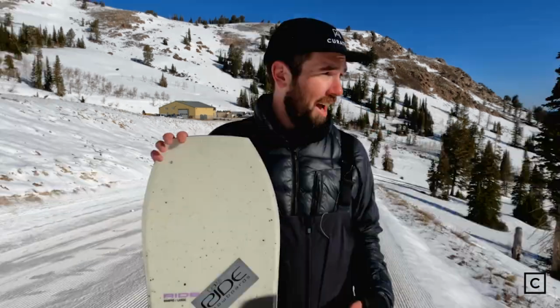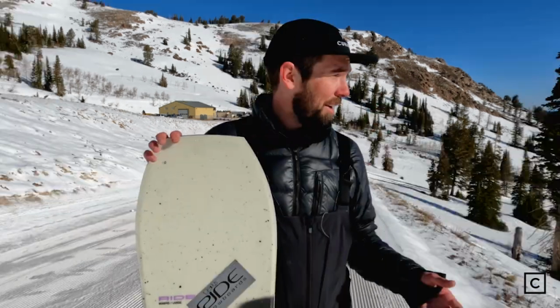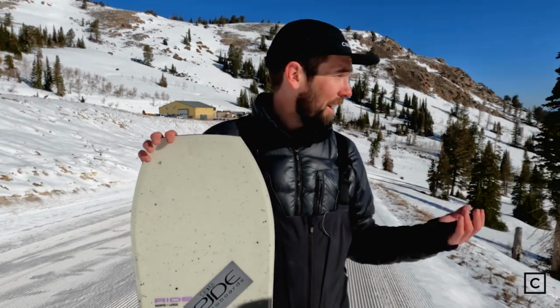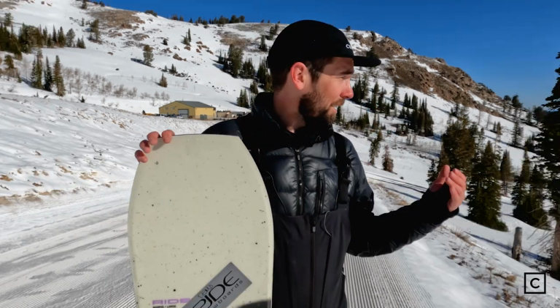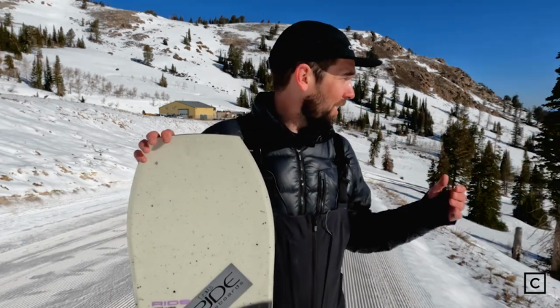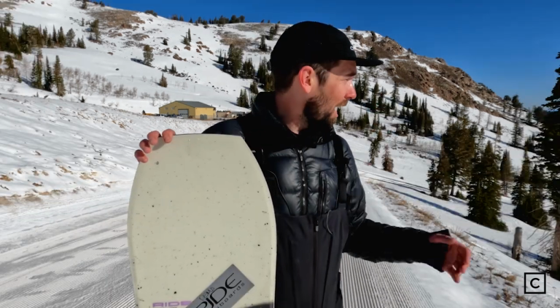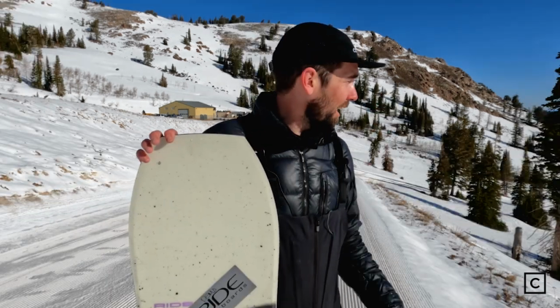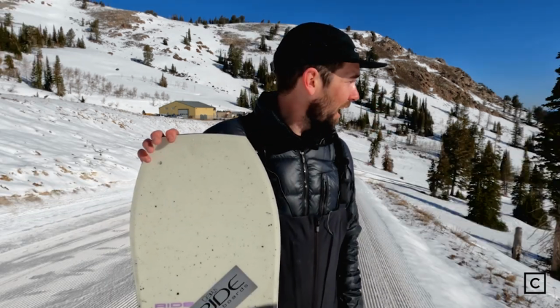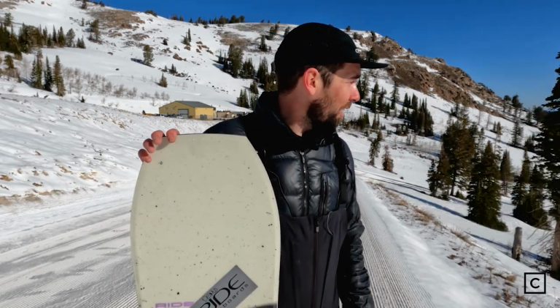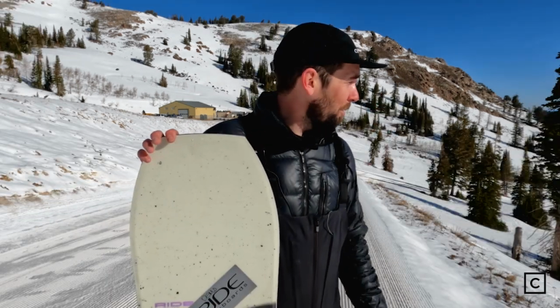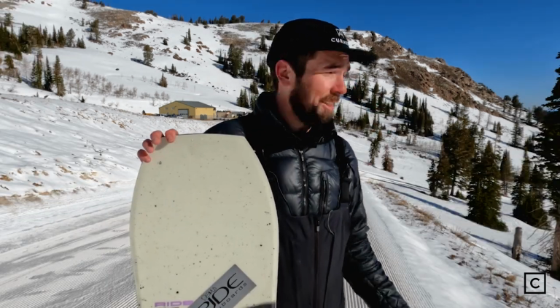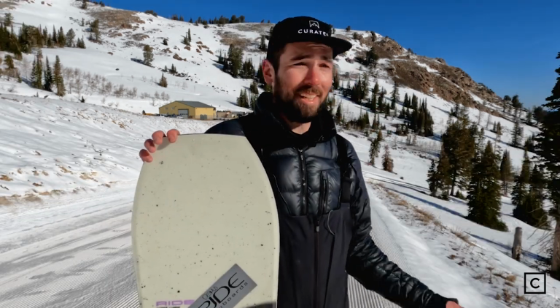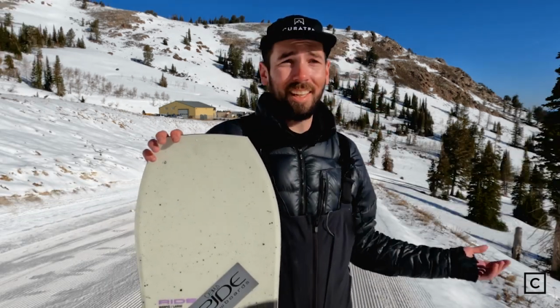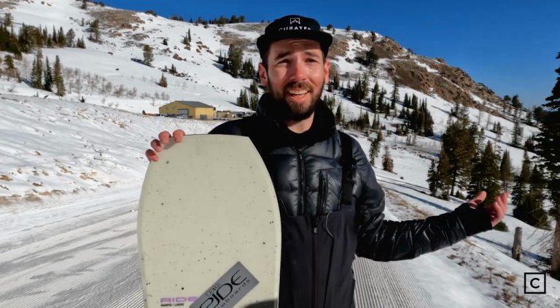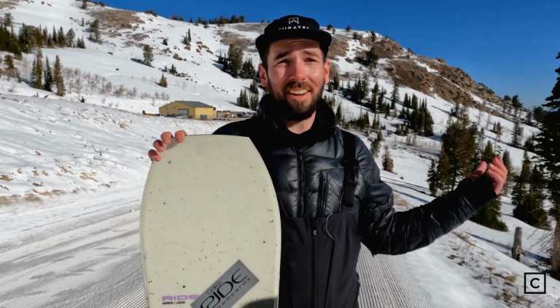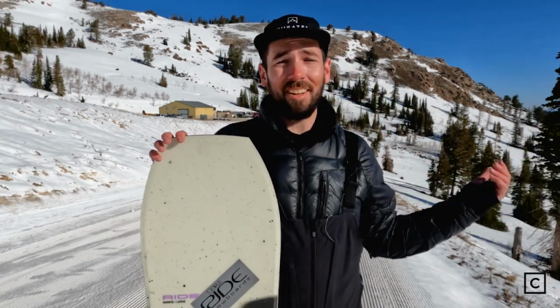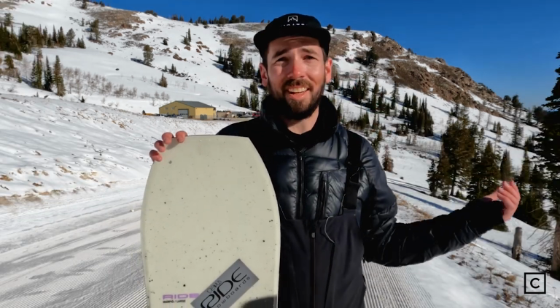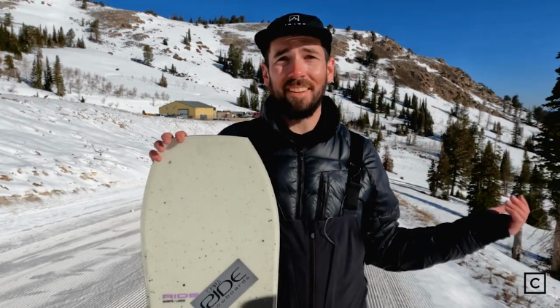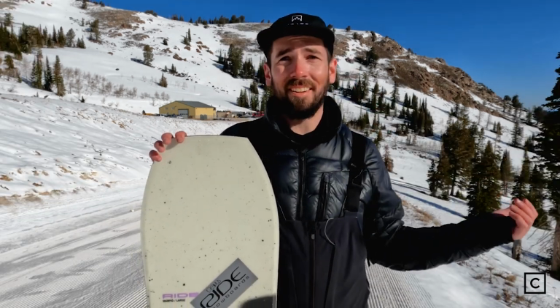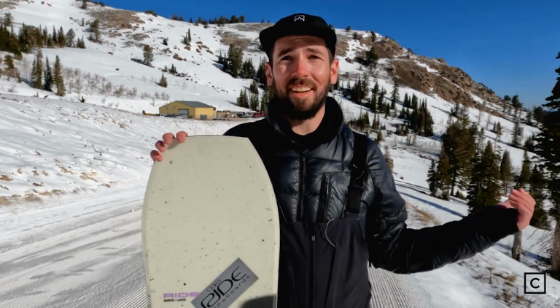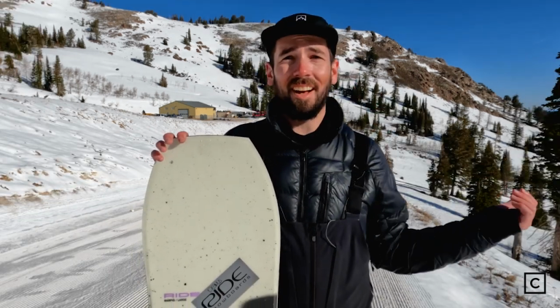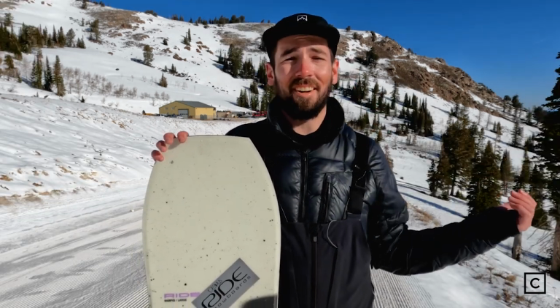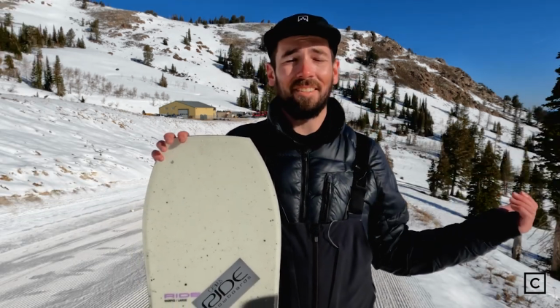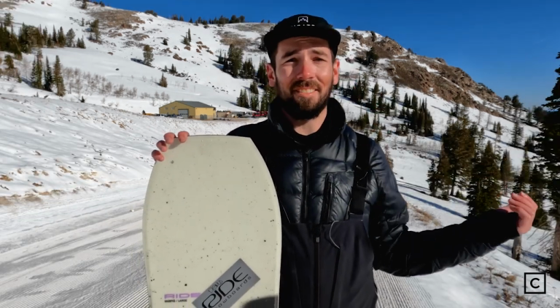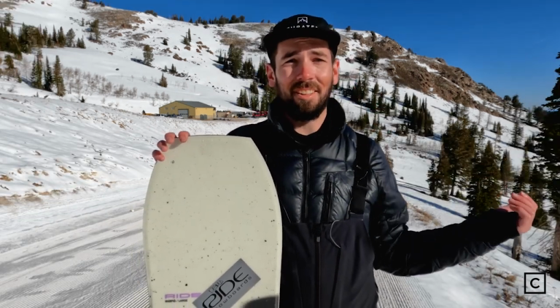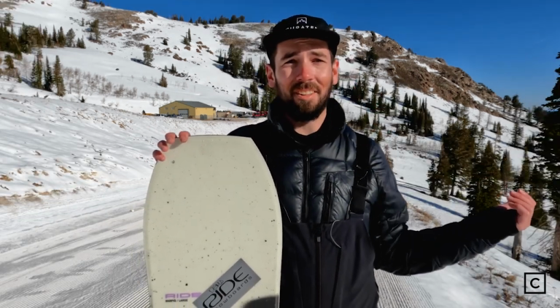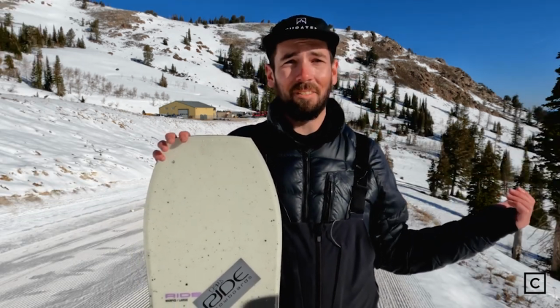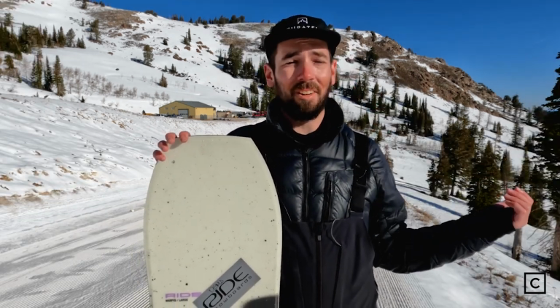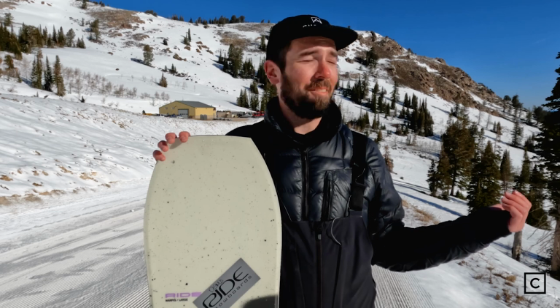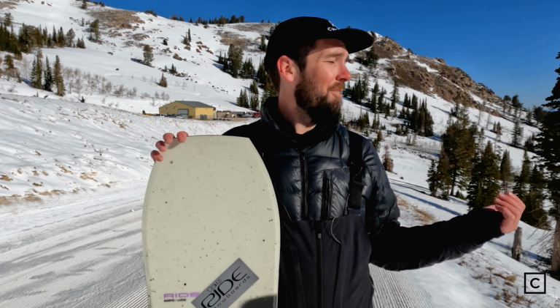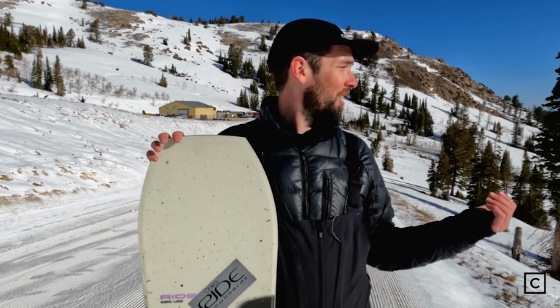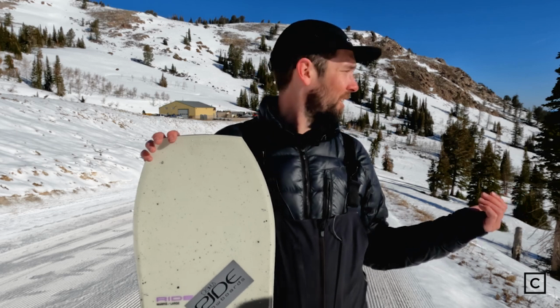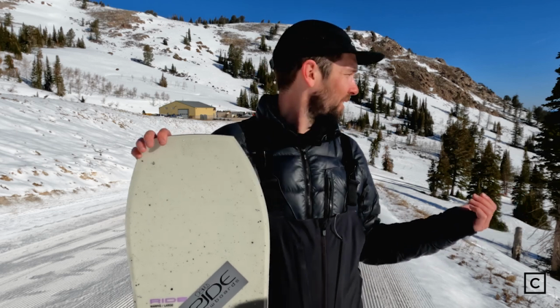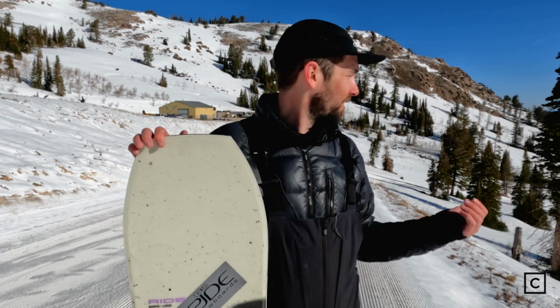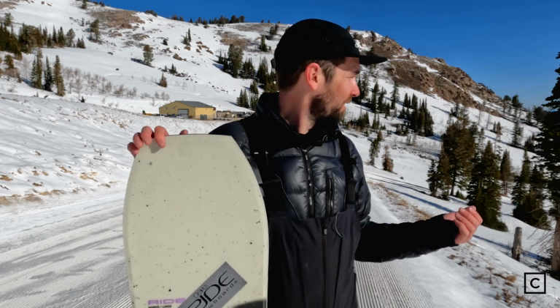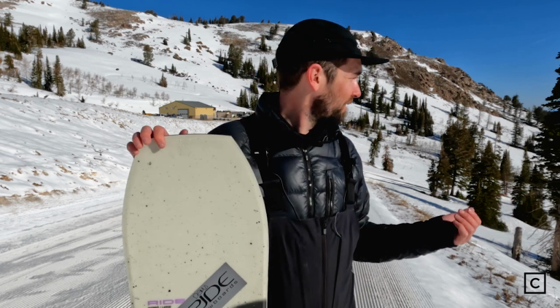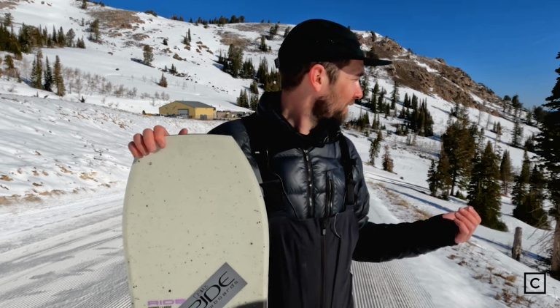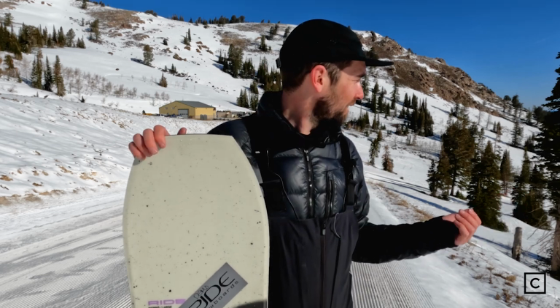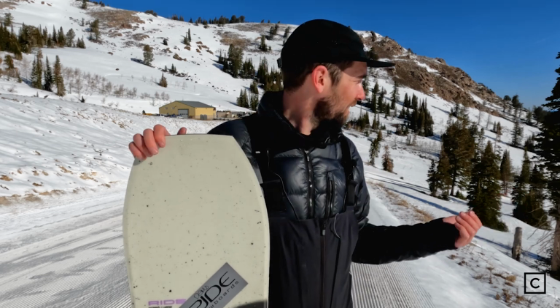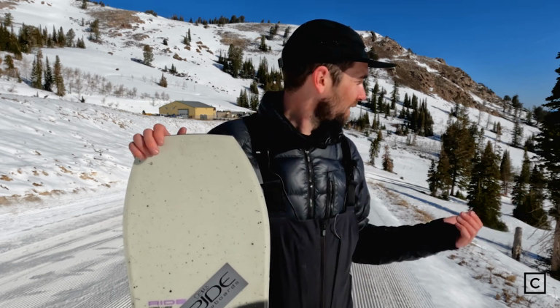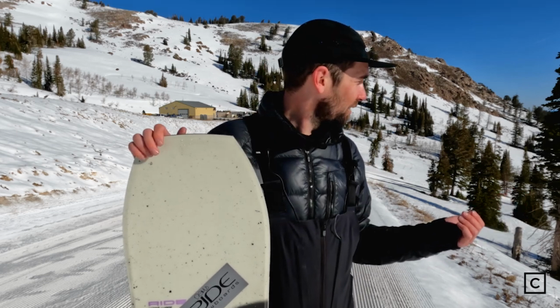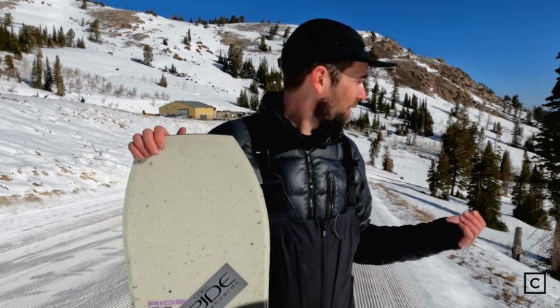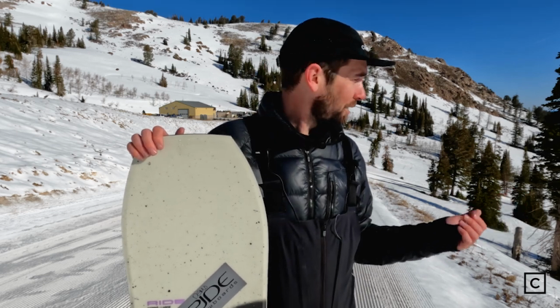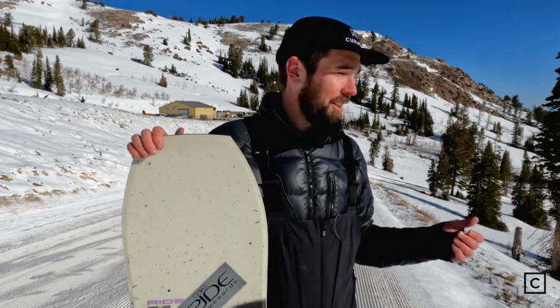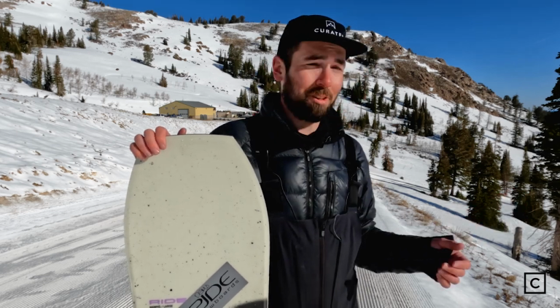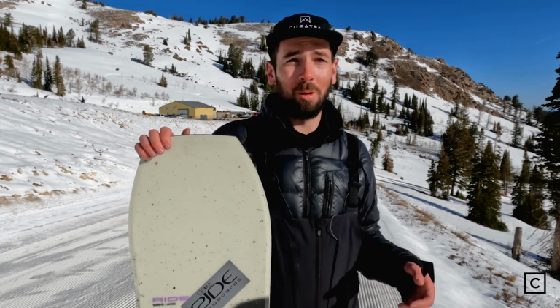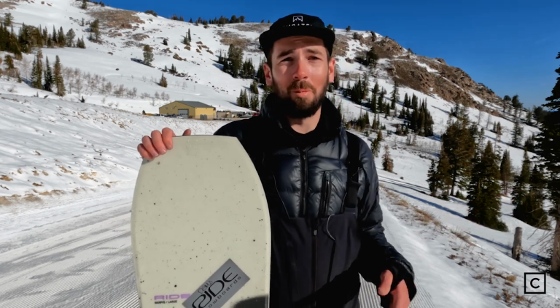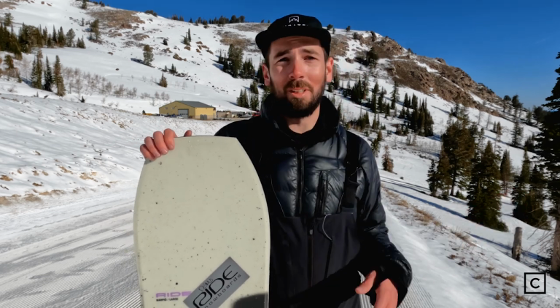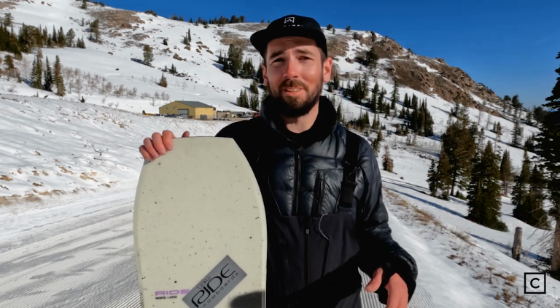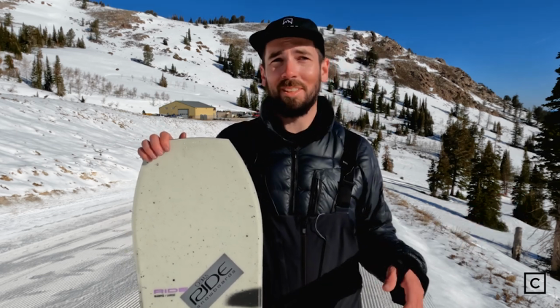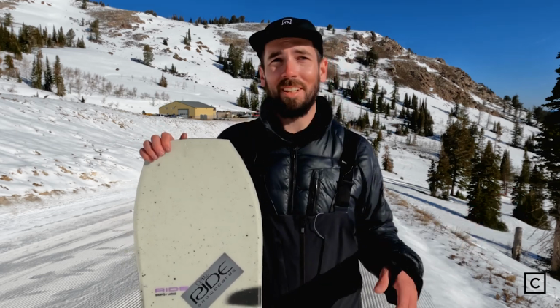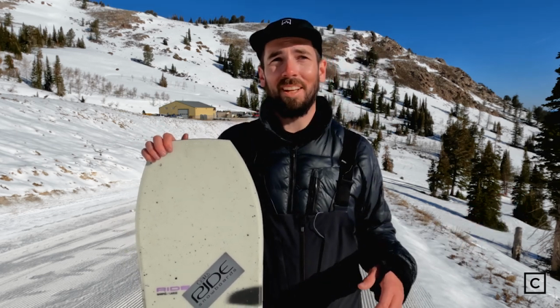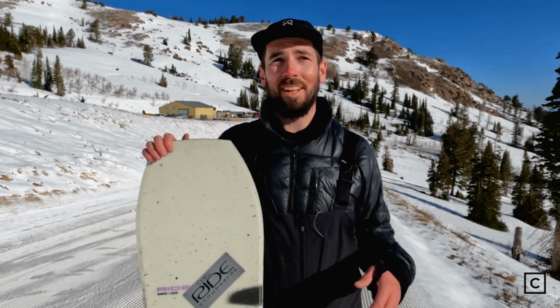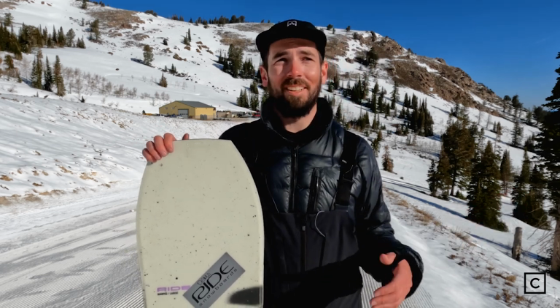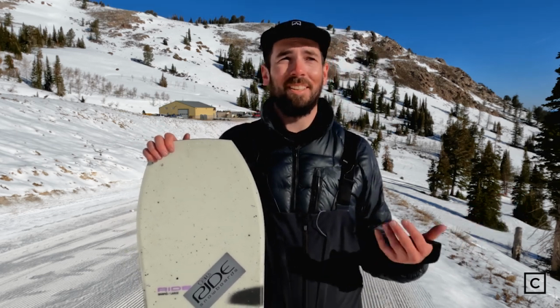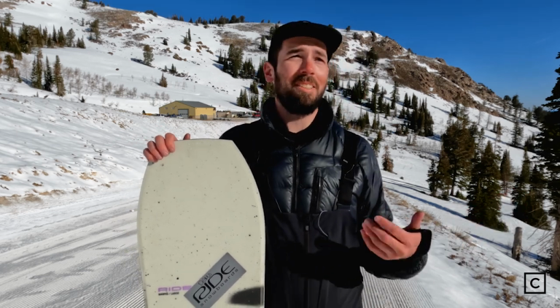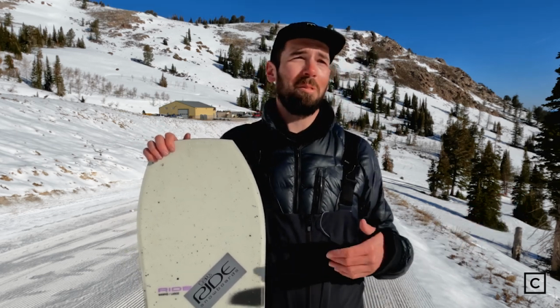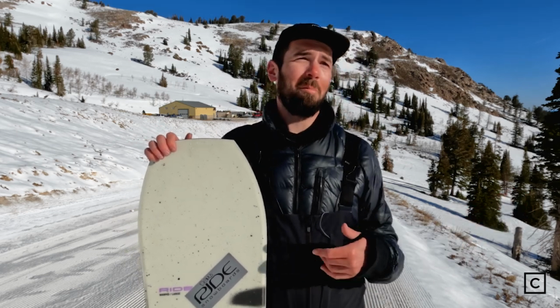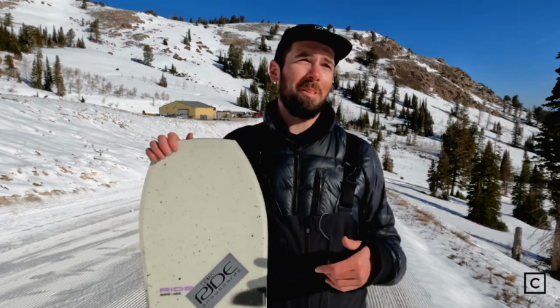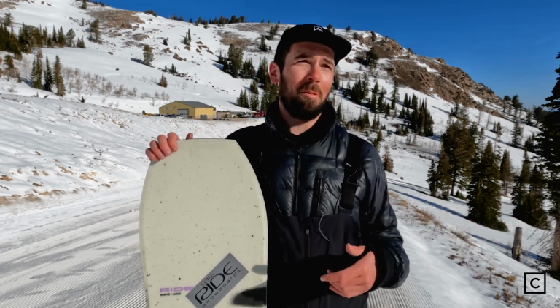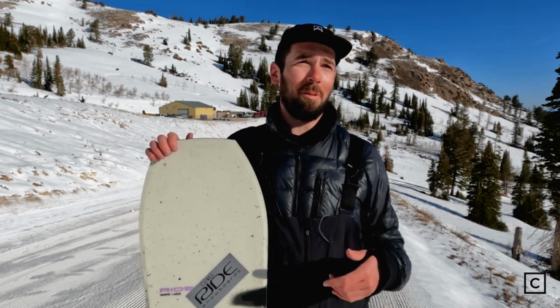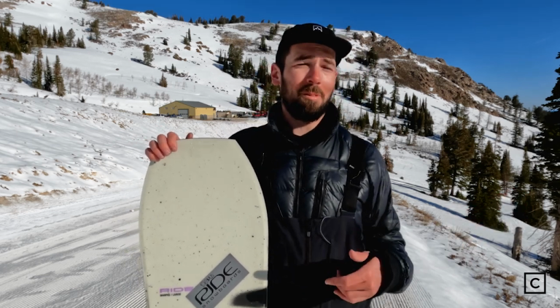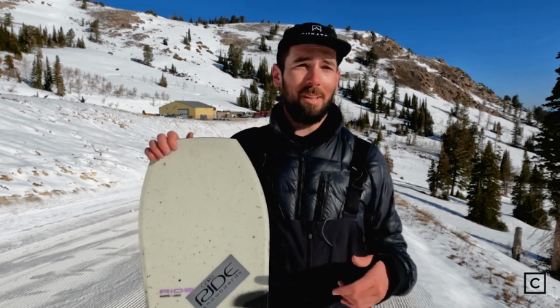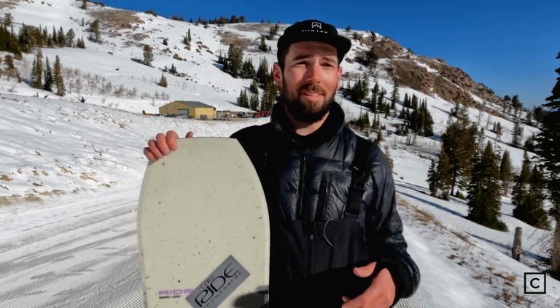I kind of want to take it out again right now. We've got fresh groomers — this would be so much fun.